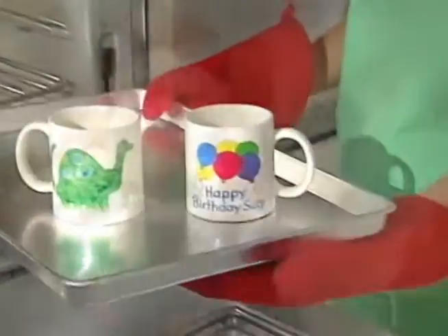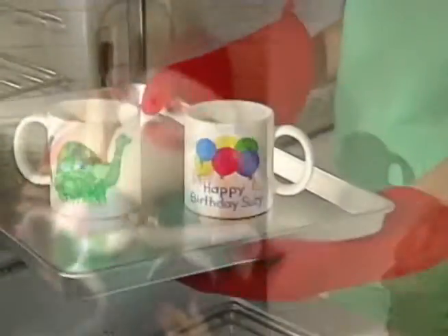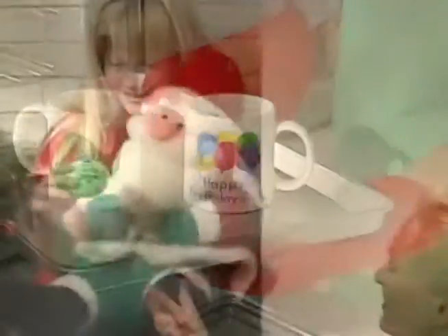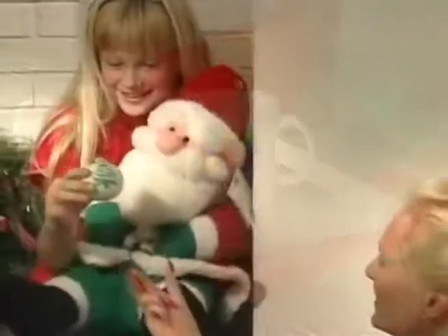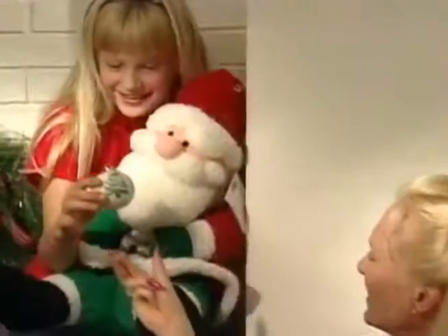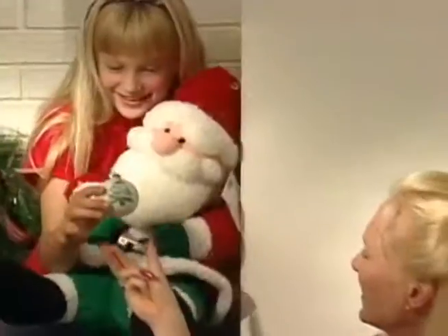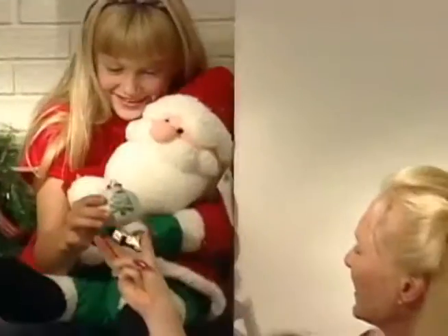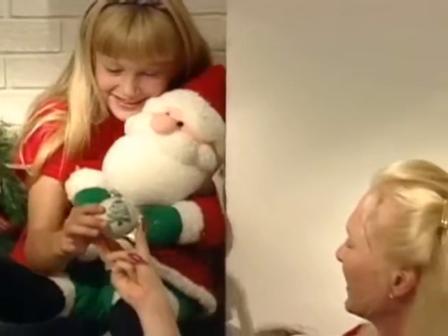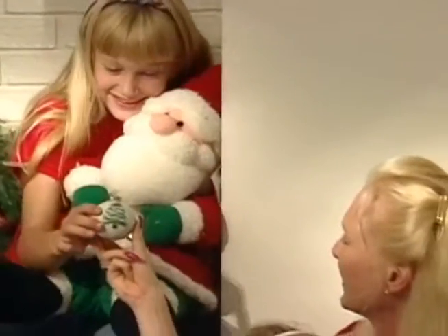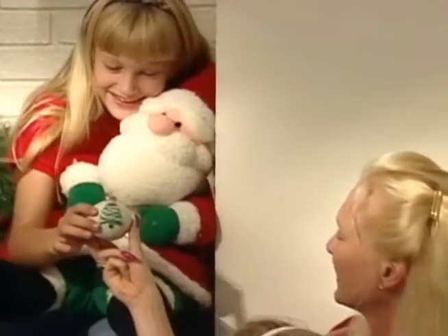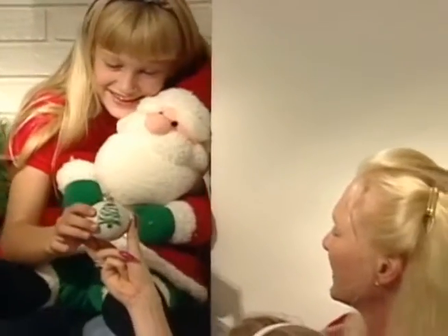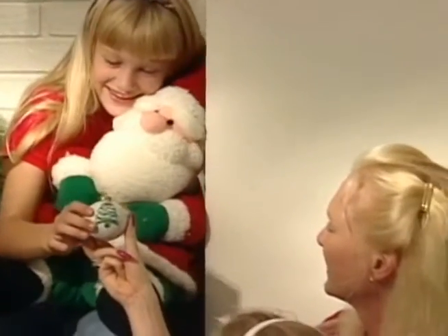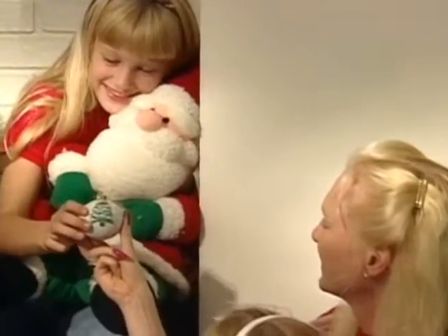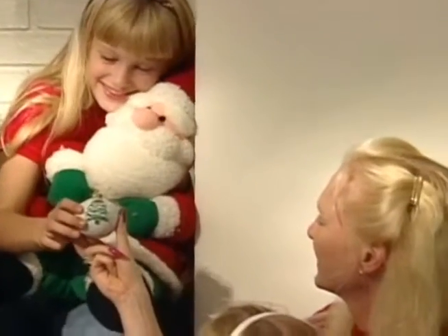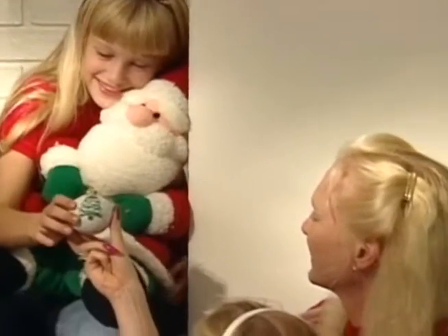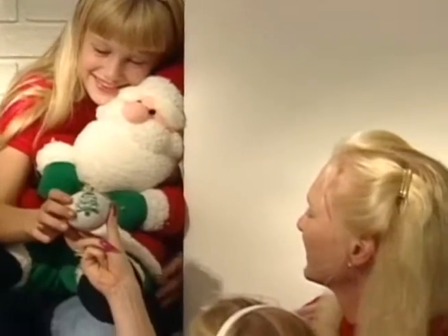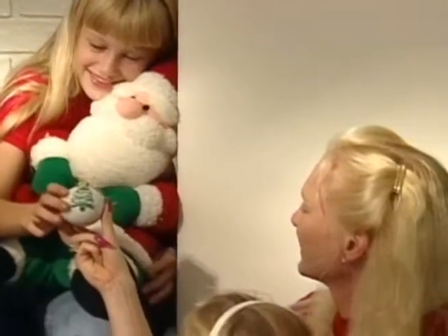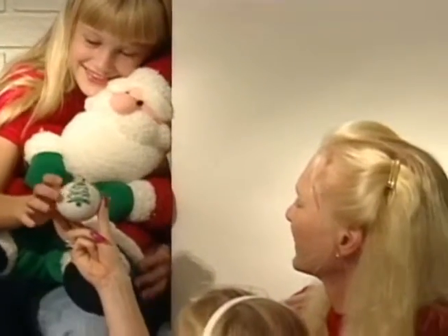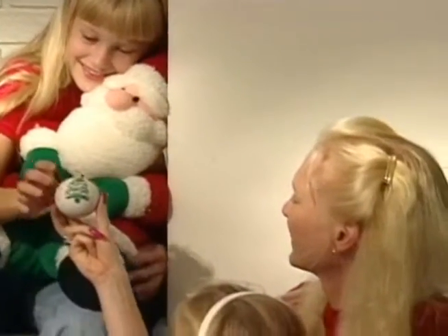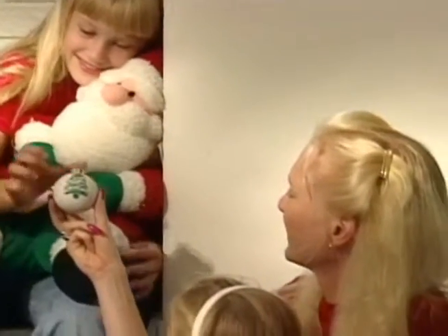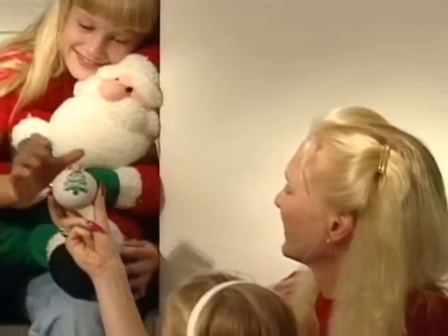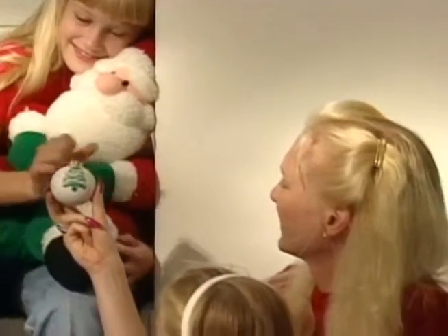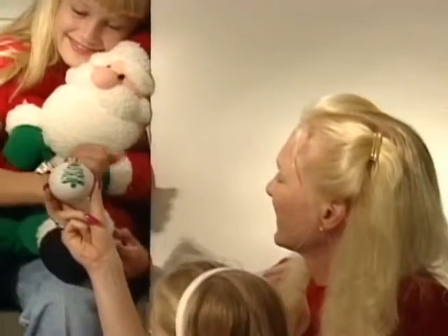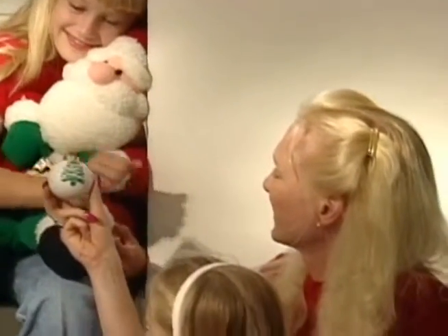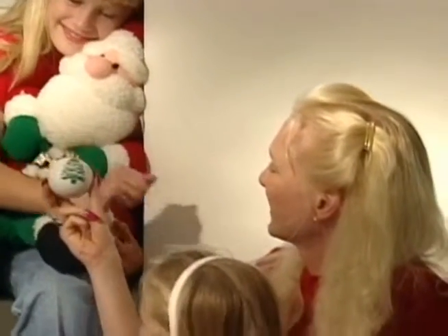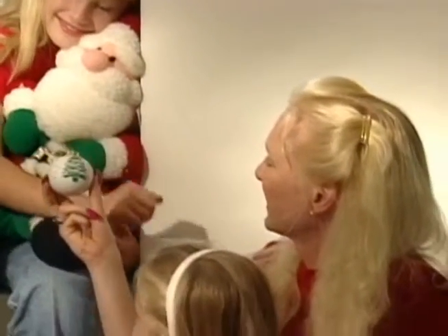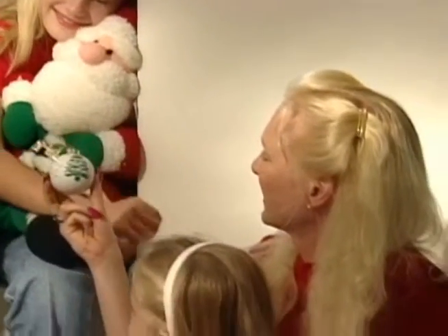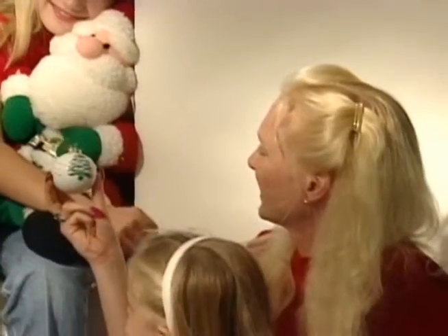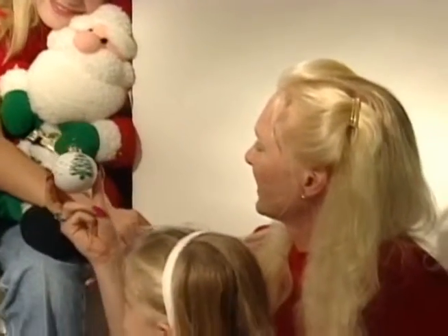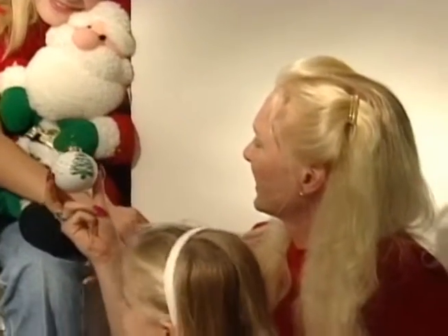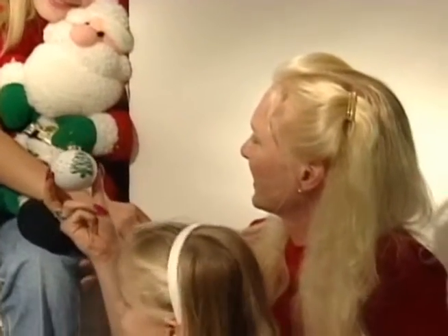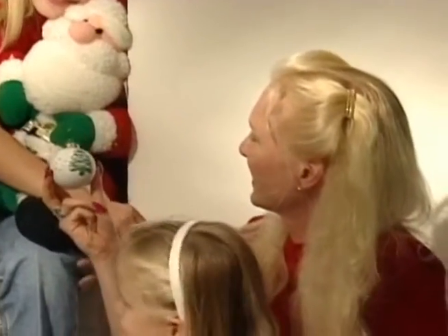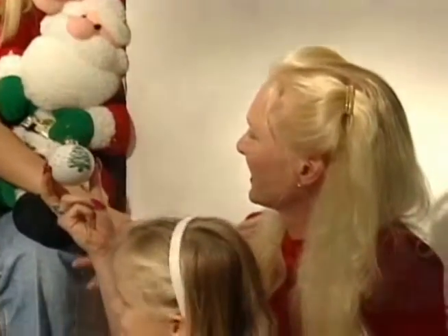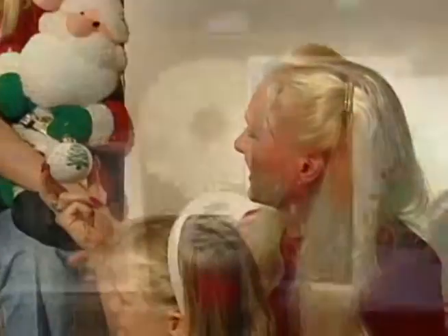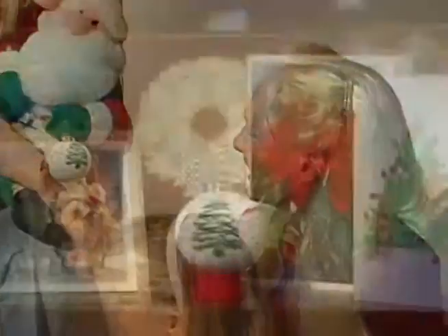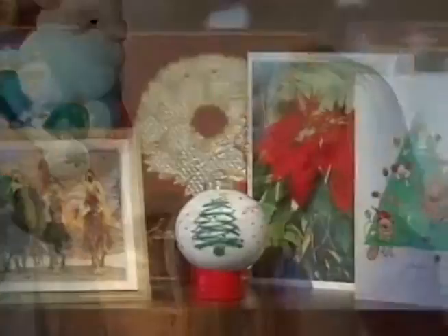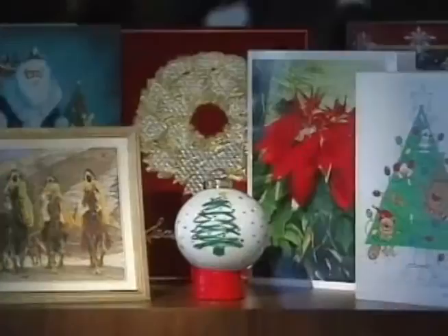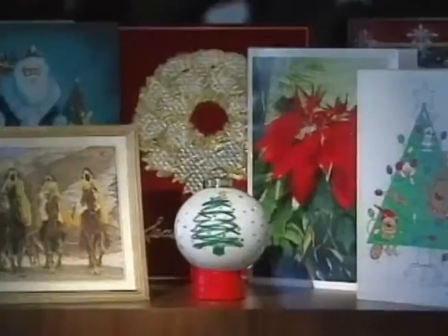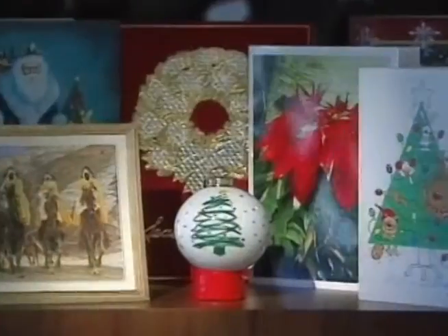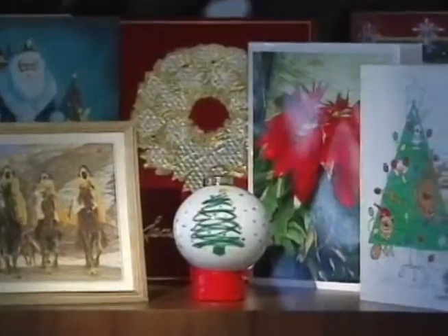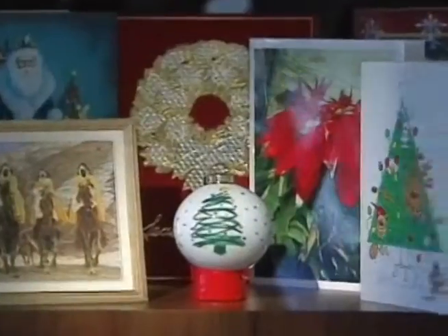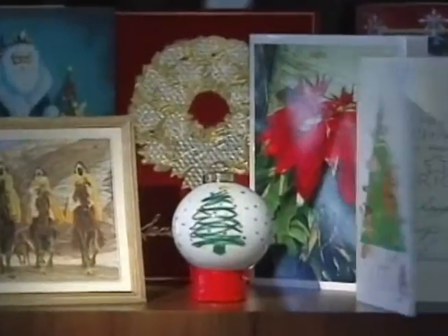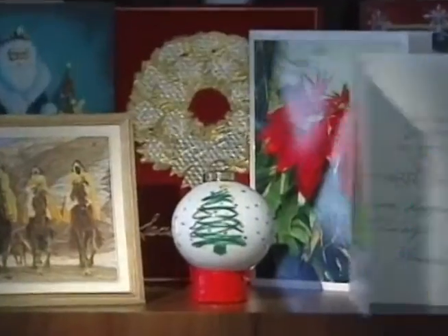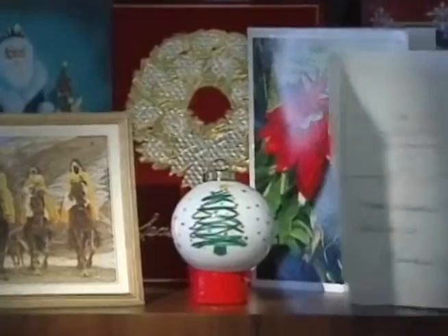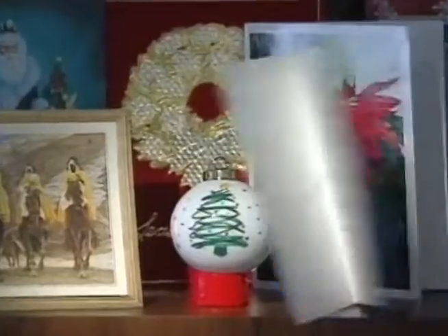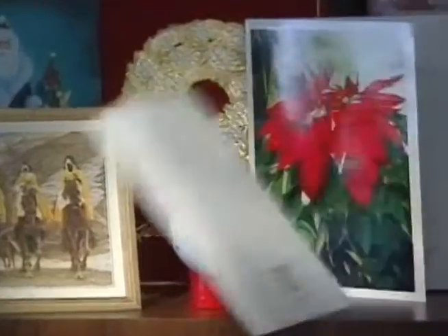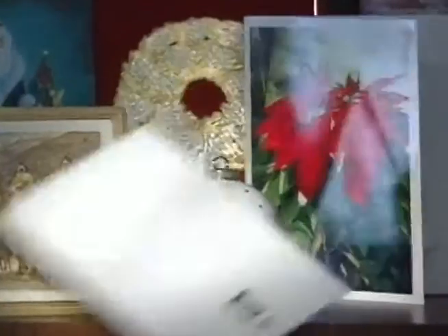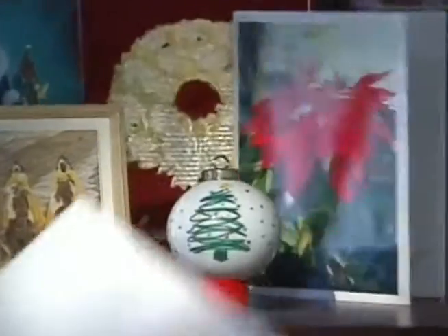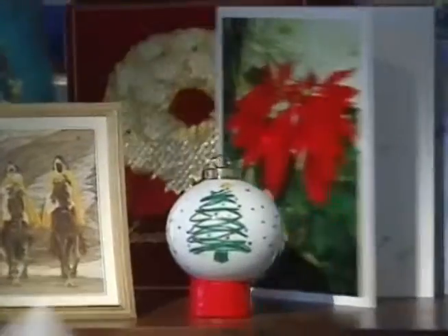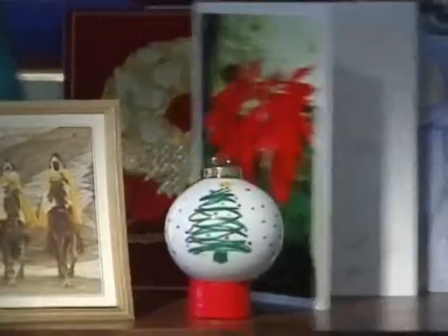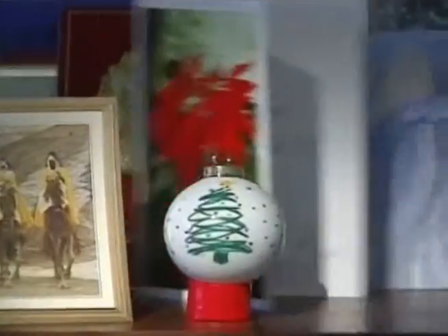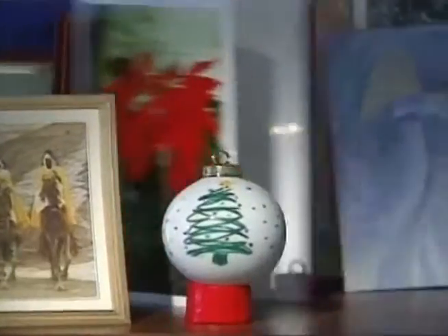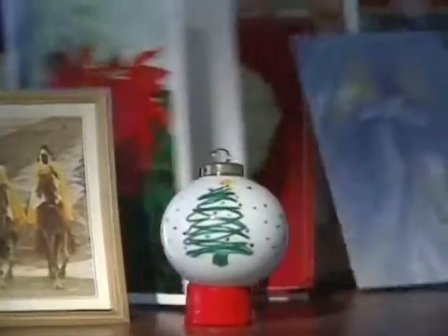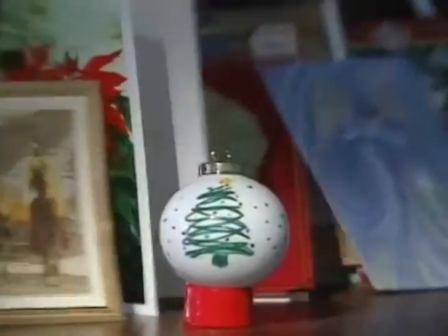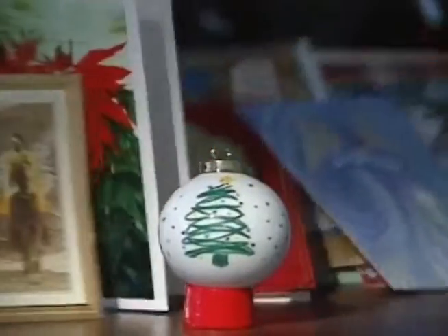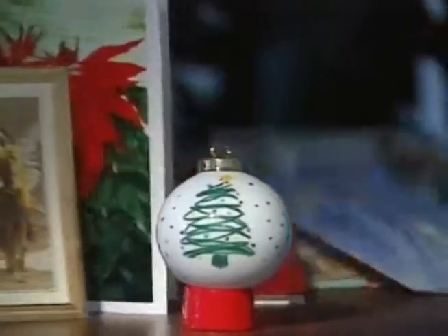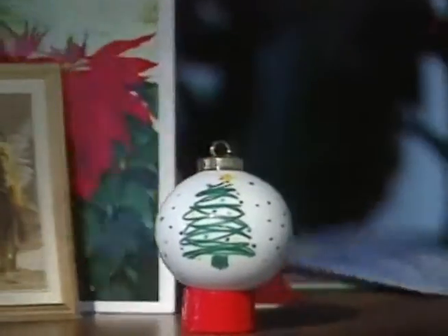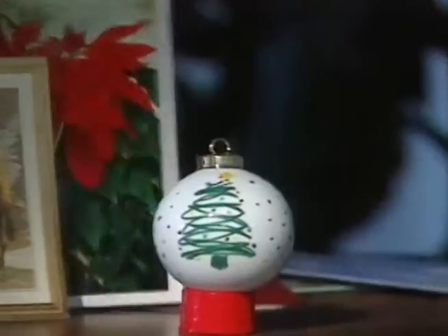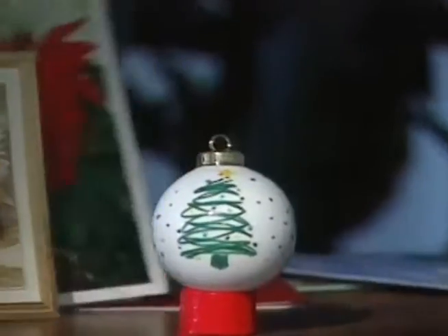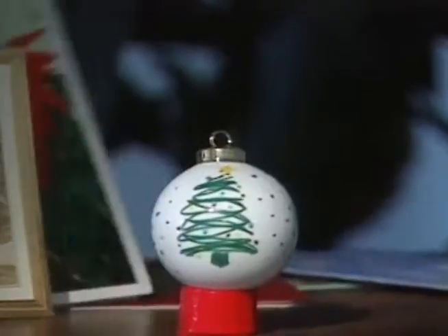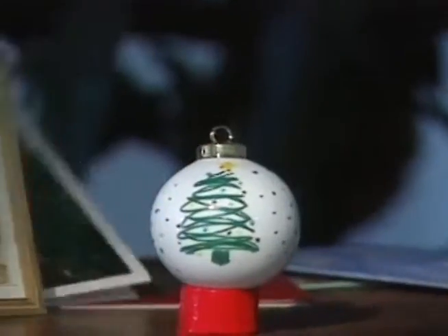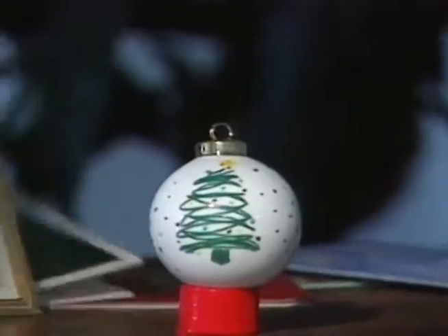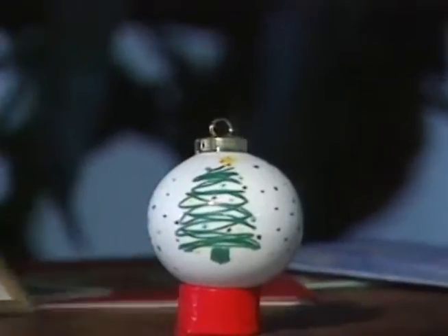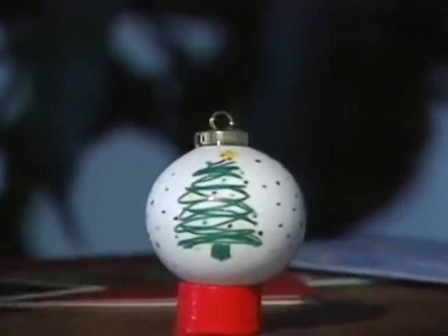Holidays are a special time. Now you can capture that feeling for a lifetime with the timeless Design an Ornament.